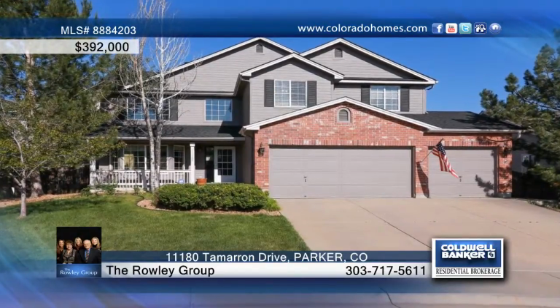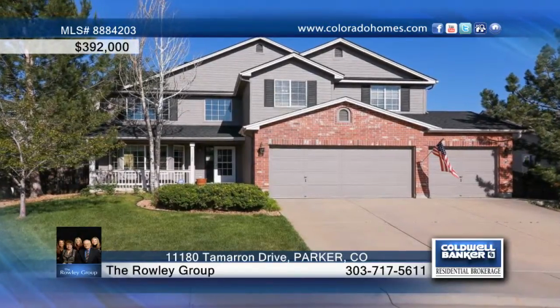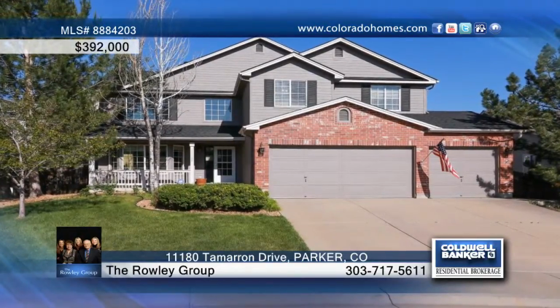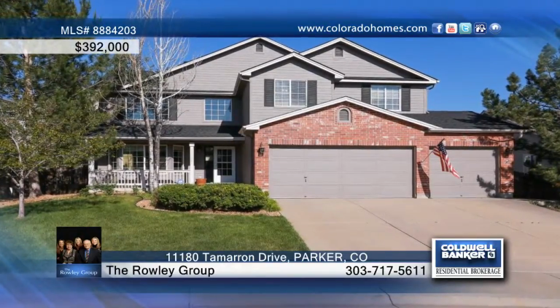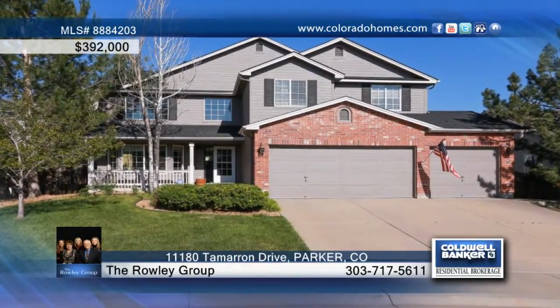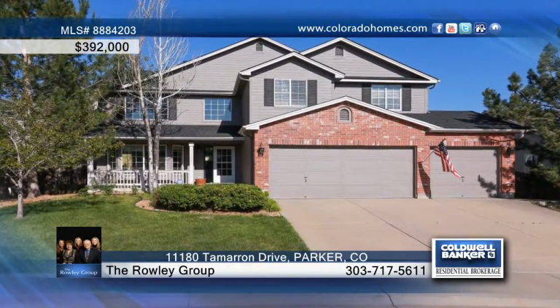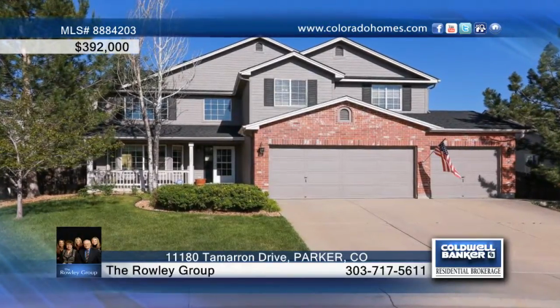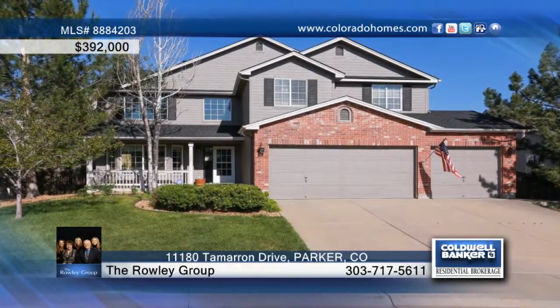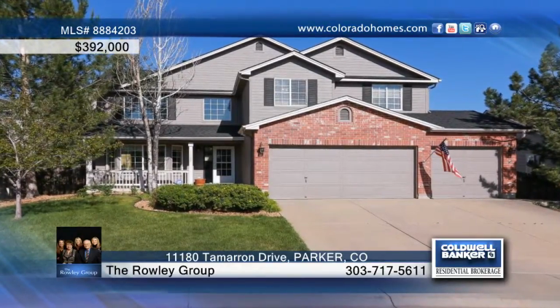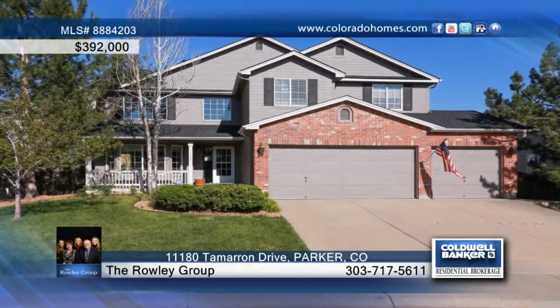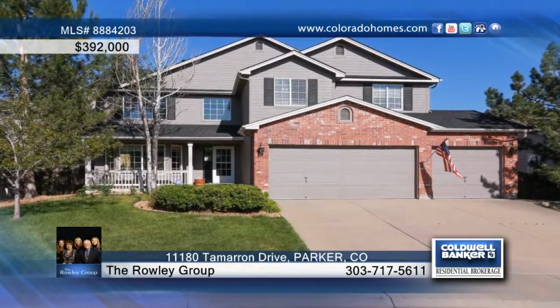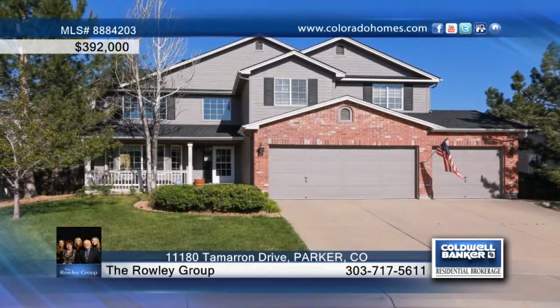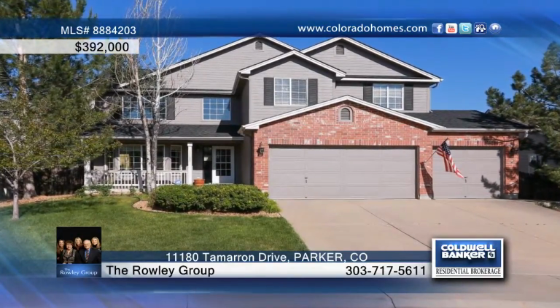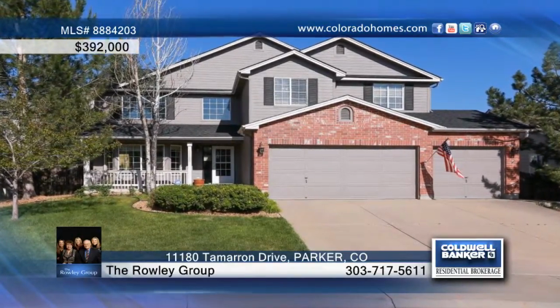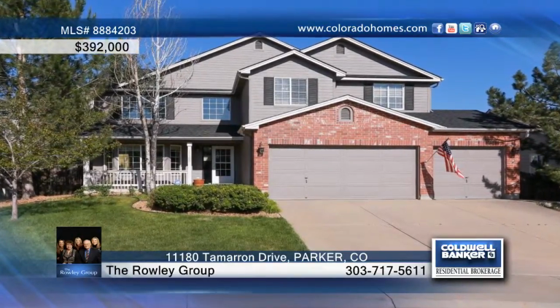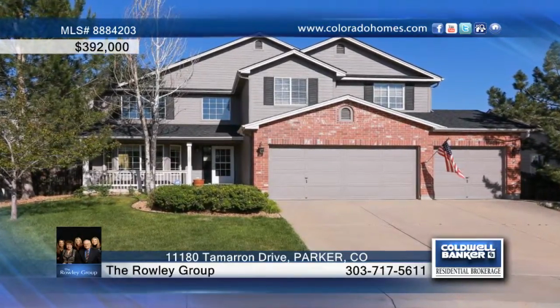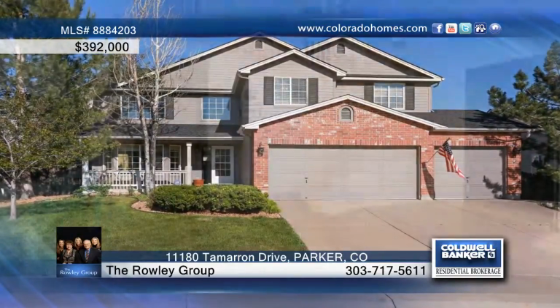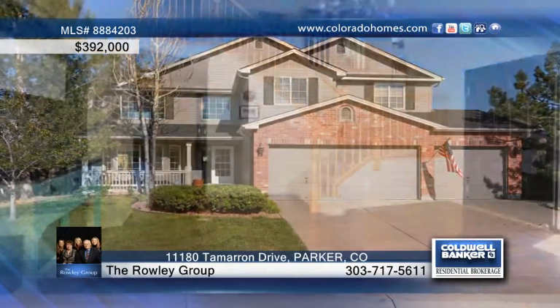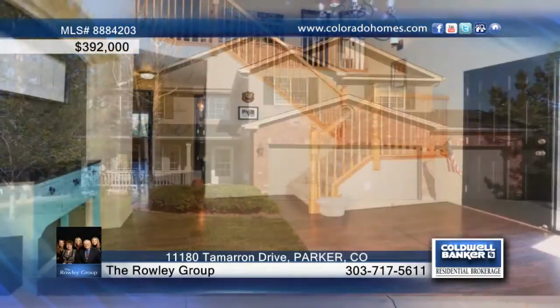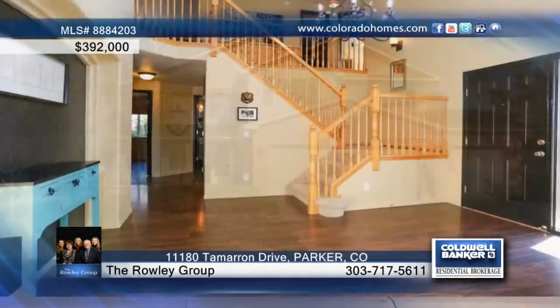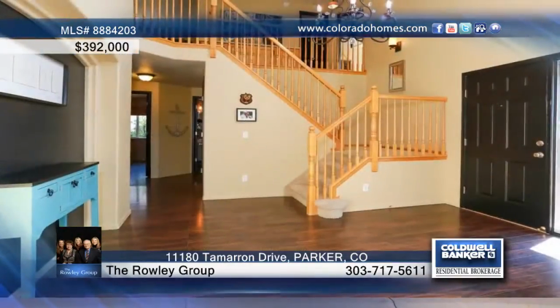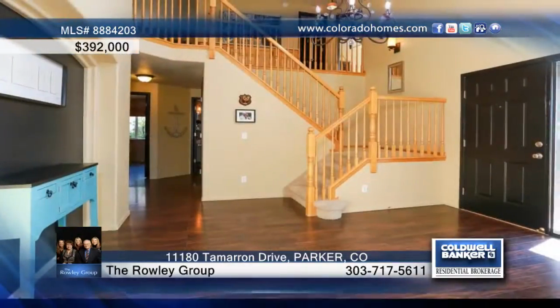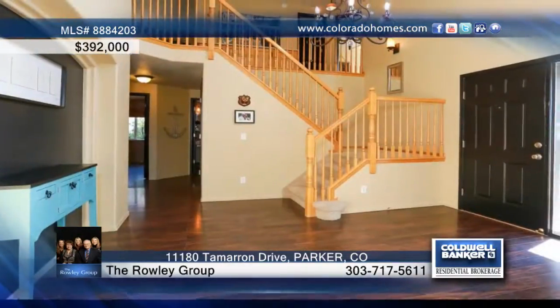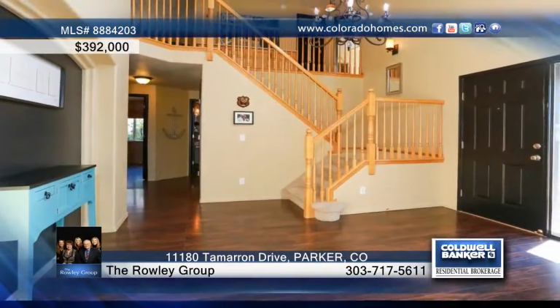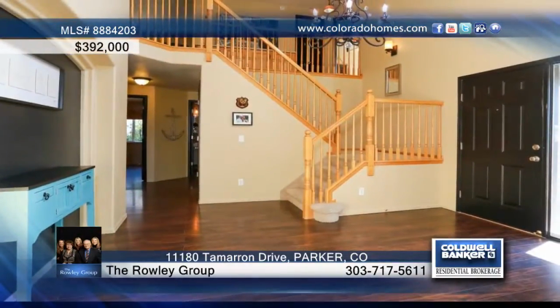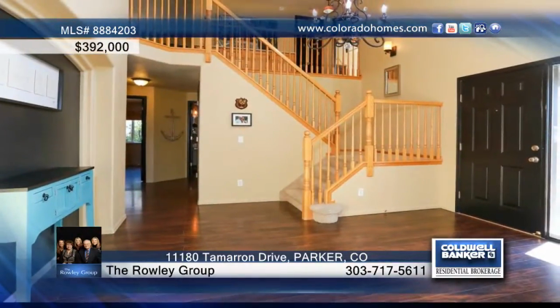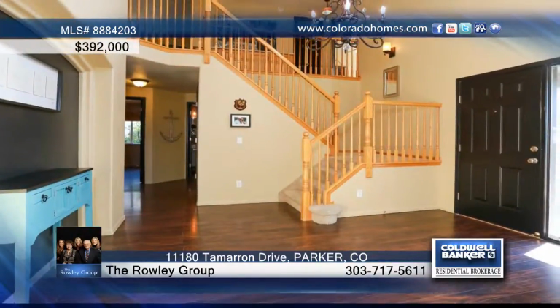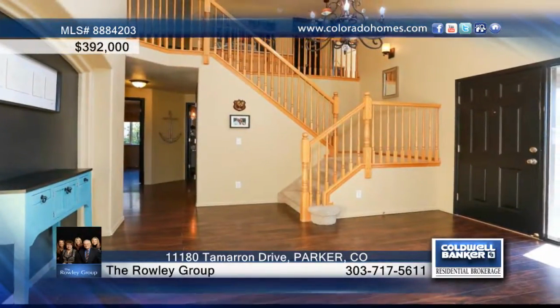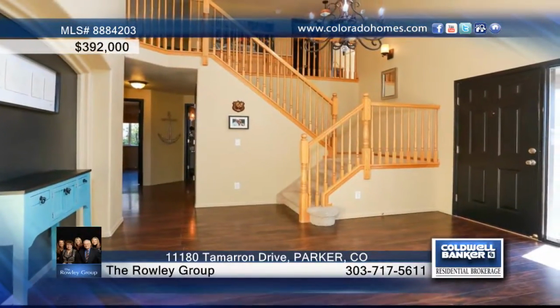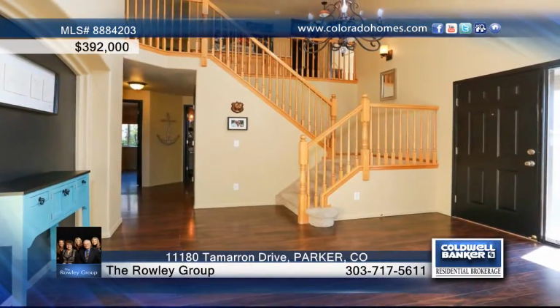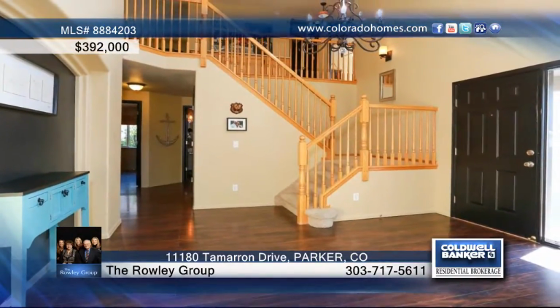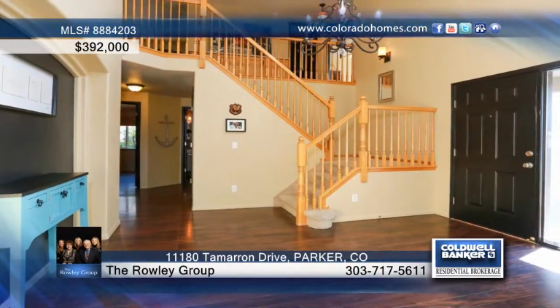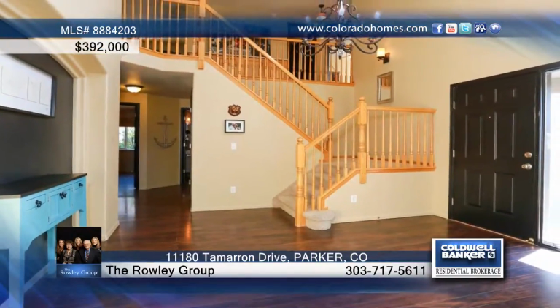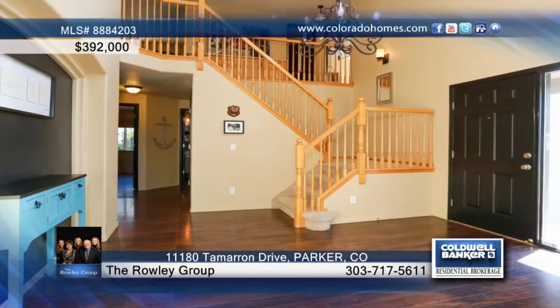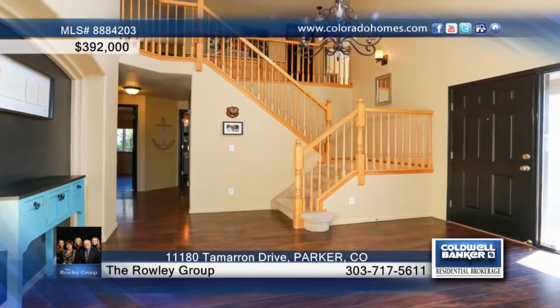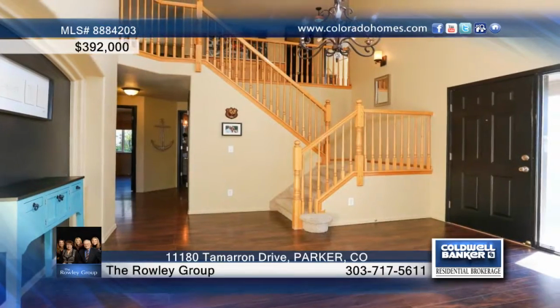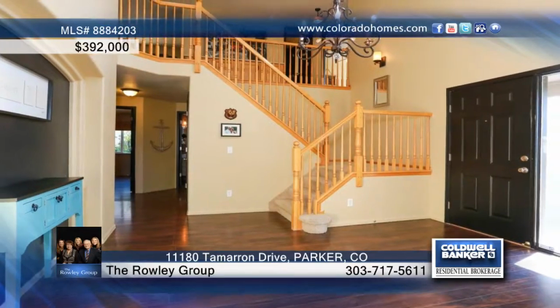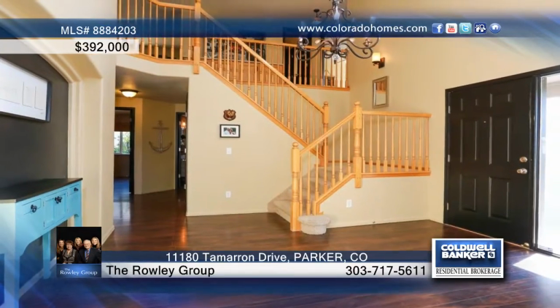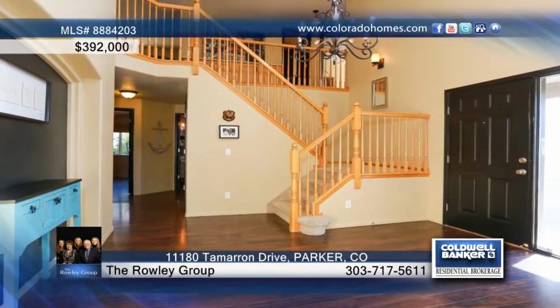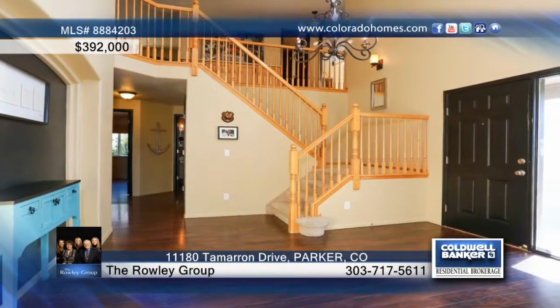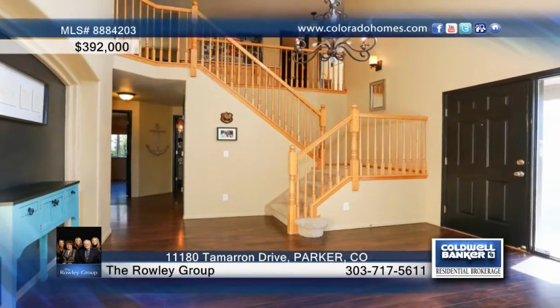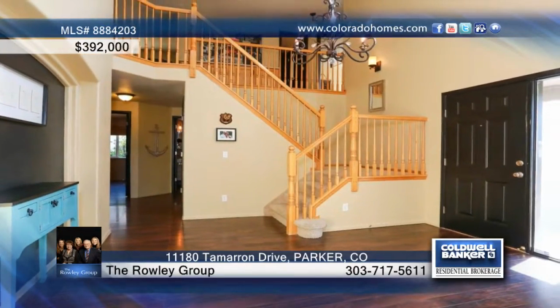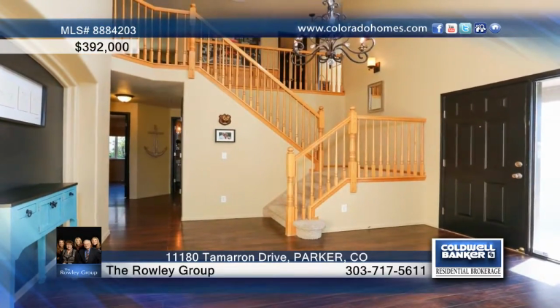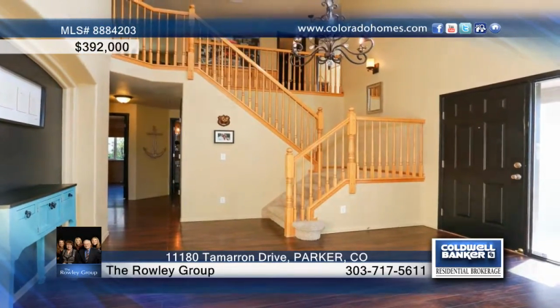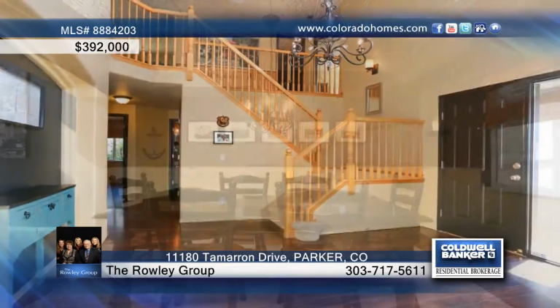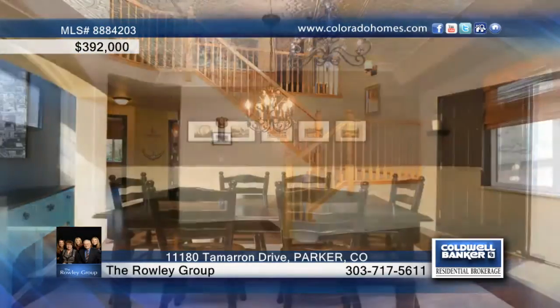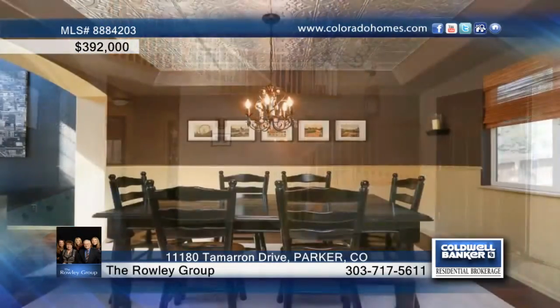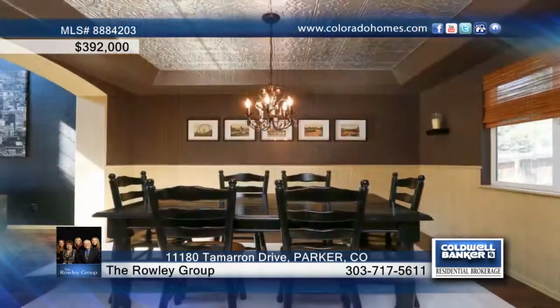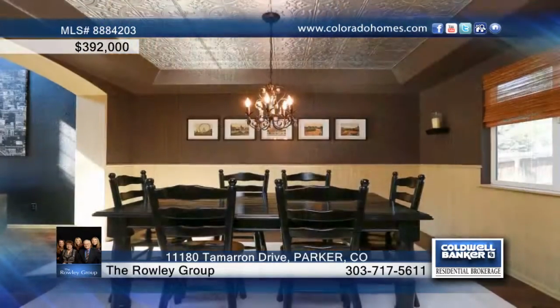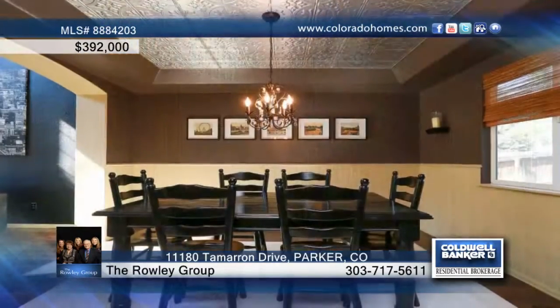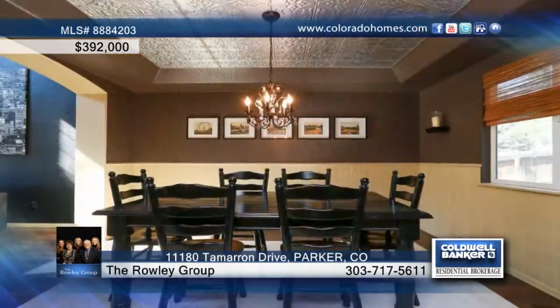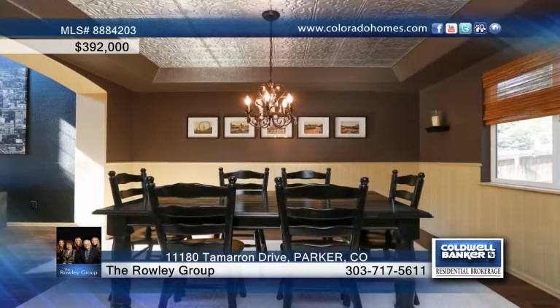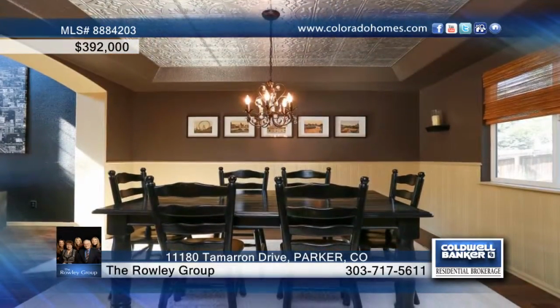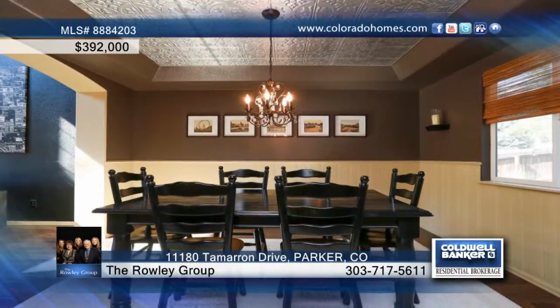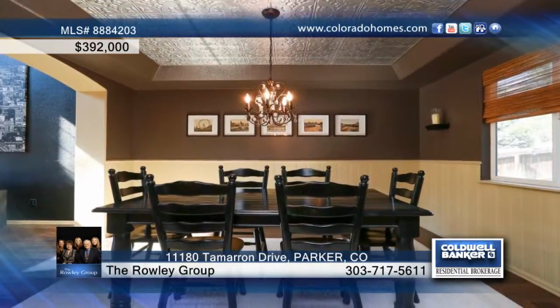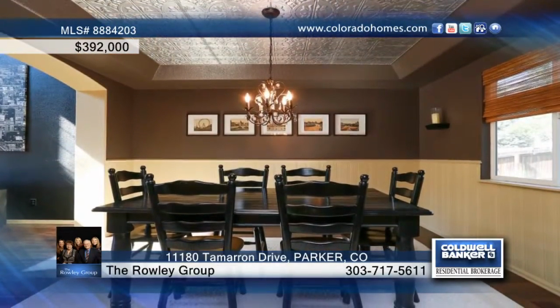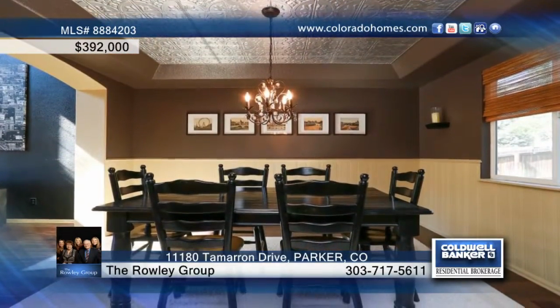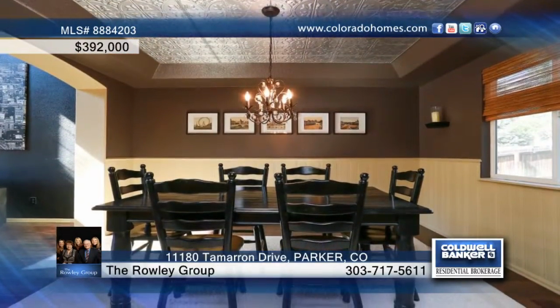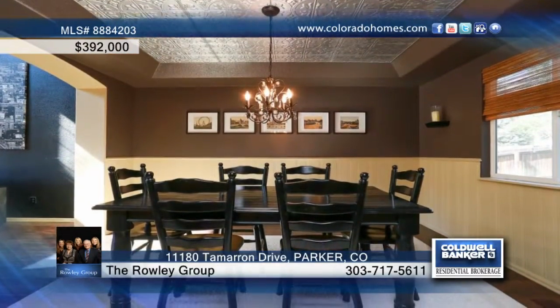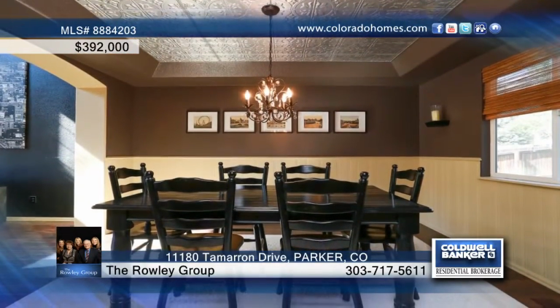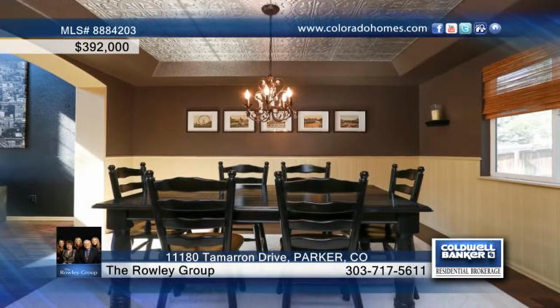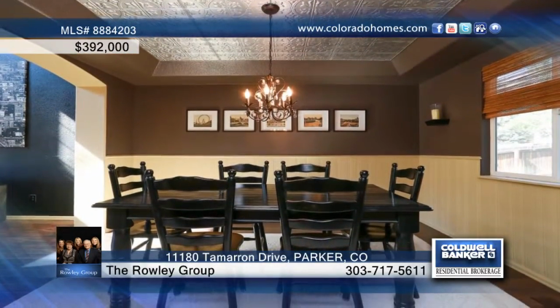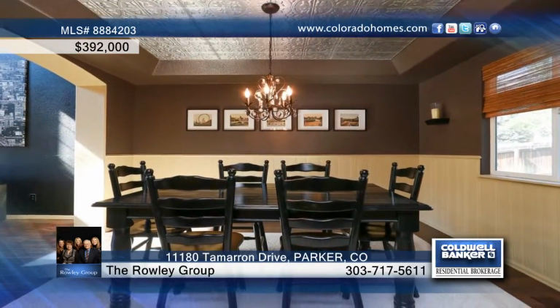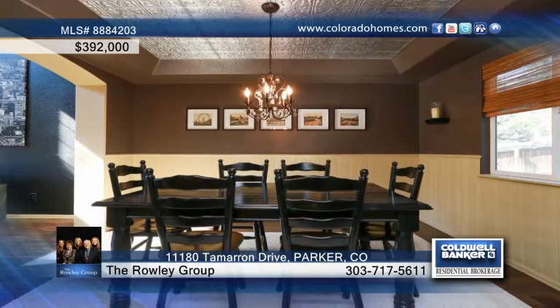The Rowley Group presents this beautiful three-bedroom, four-bath, two-story that greets you with vaulted ceilings as well as formal and informal dining.